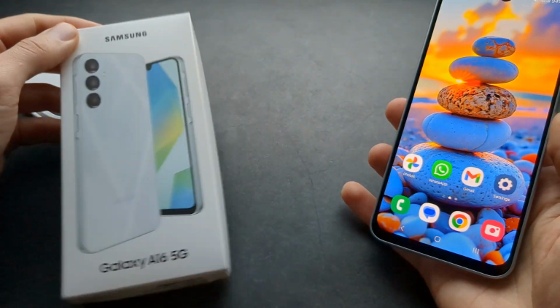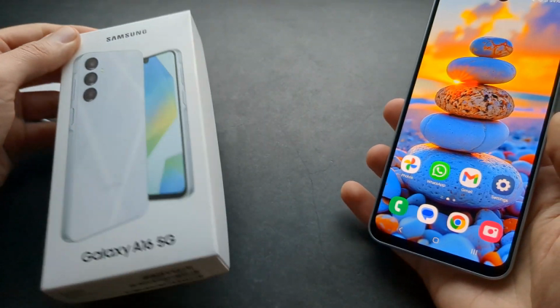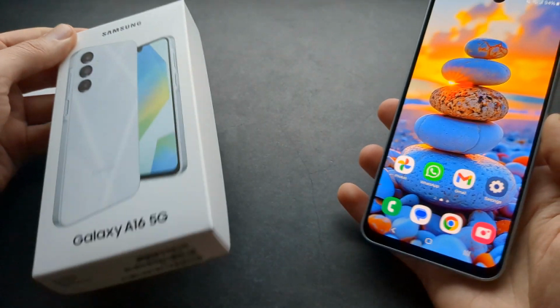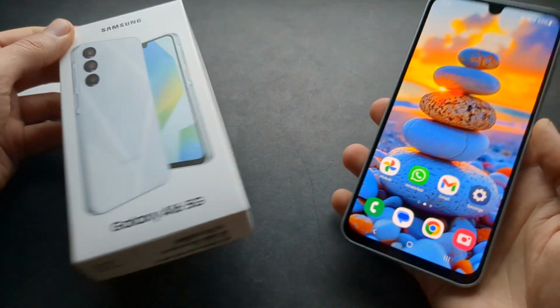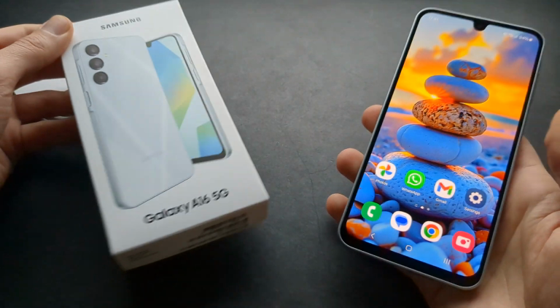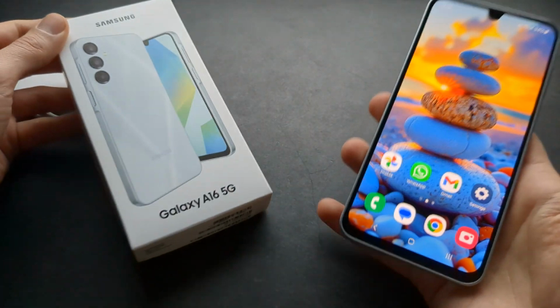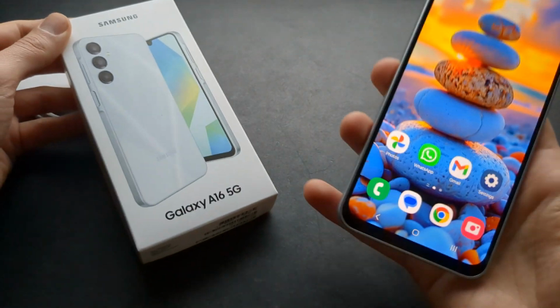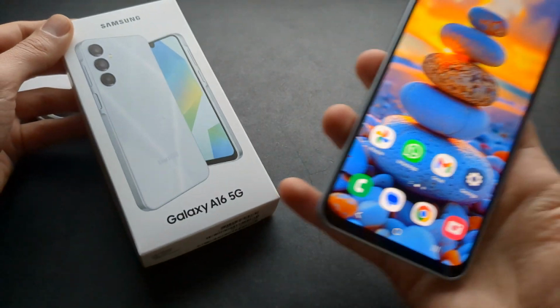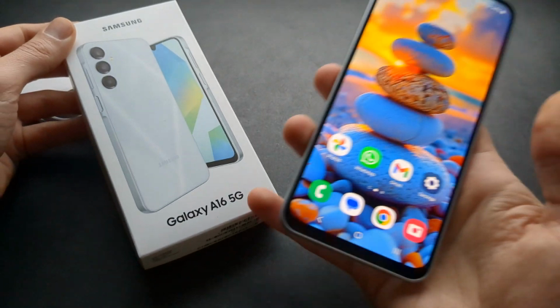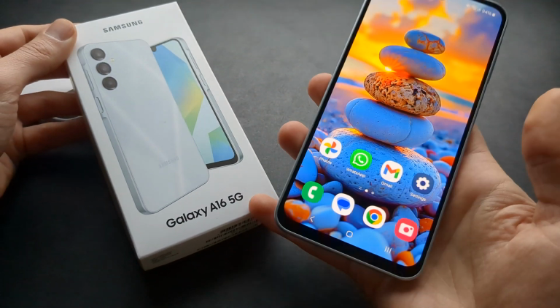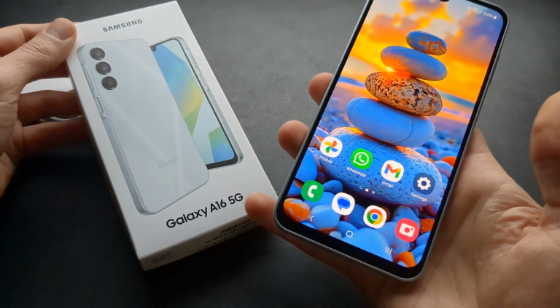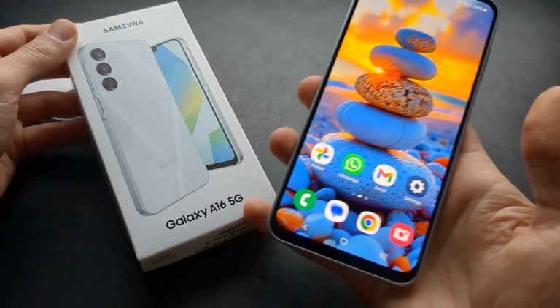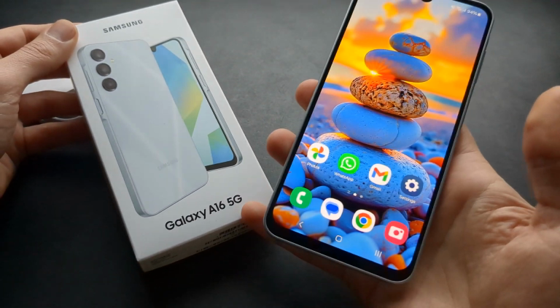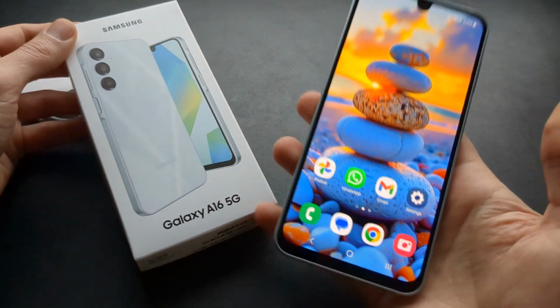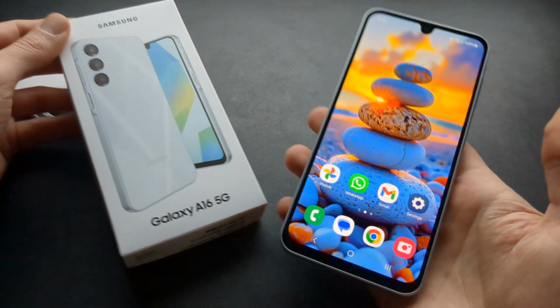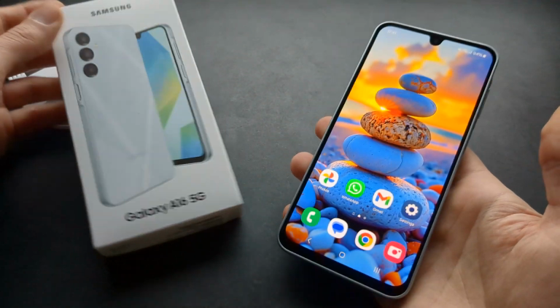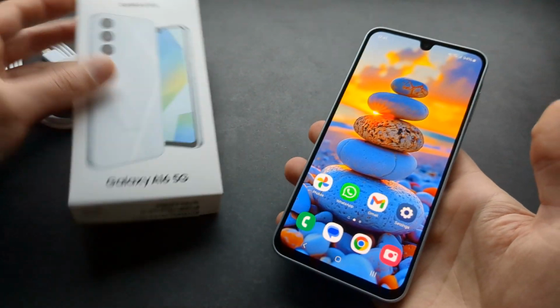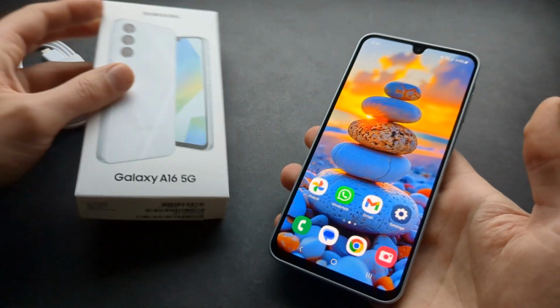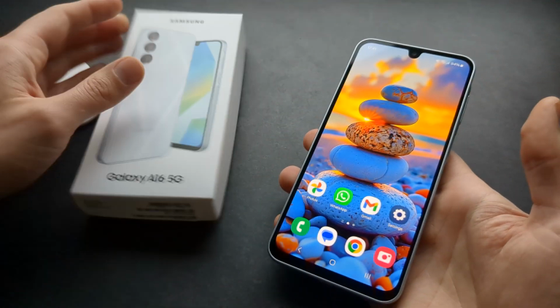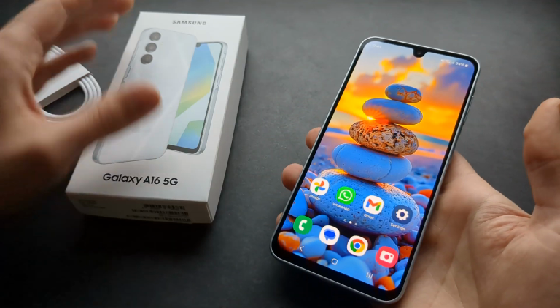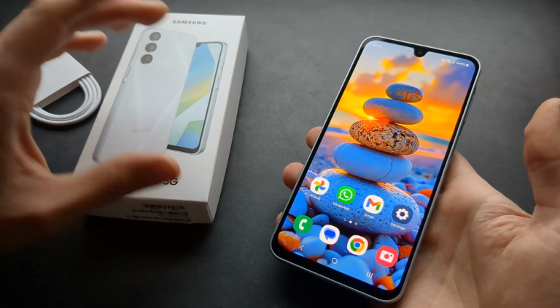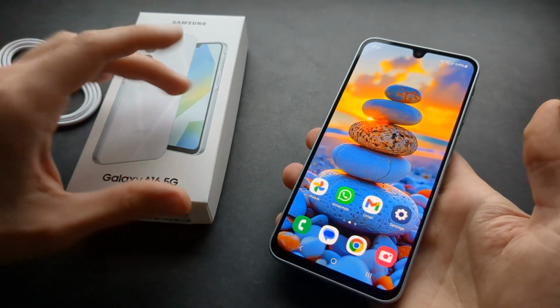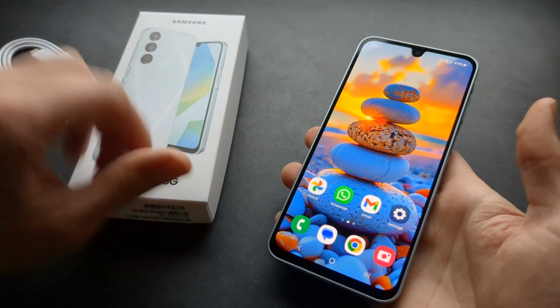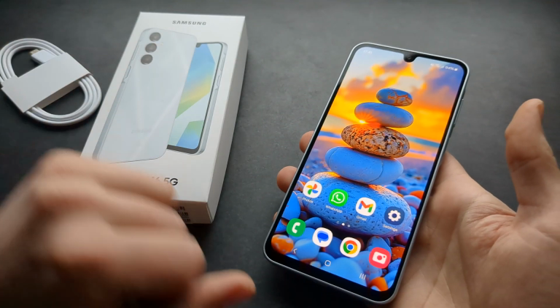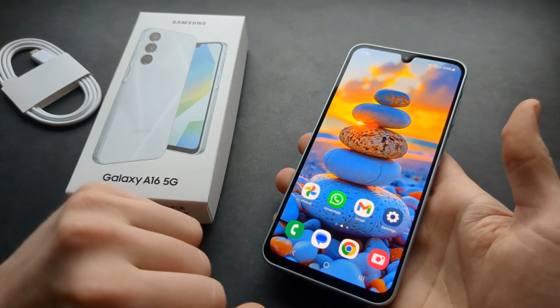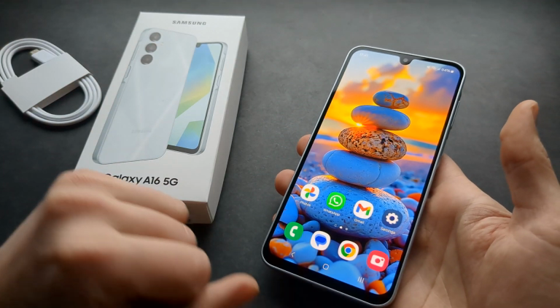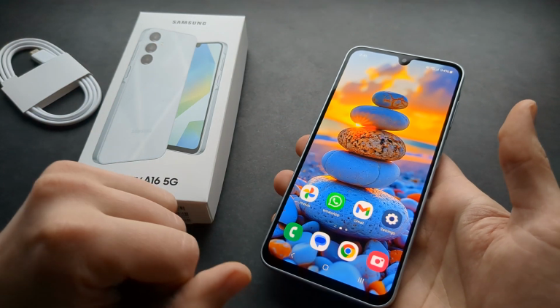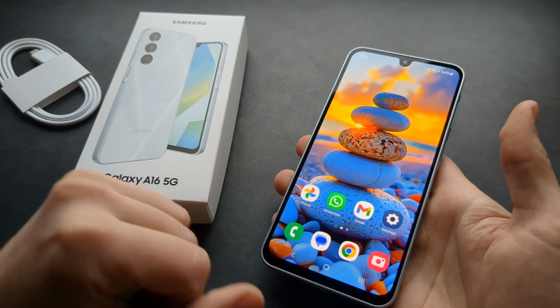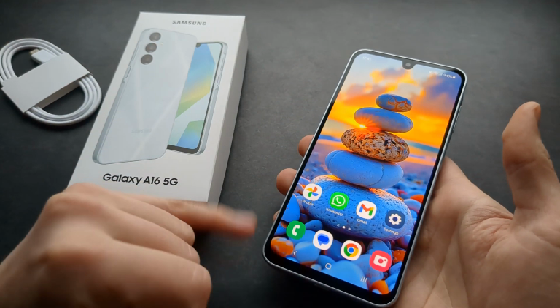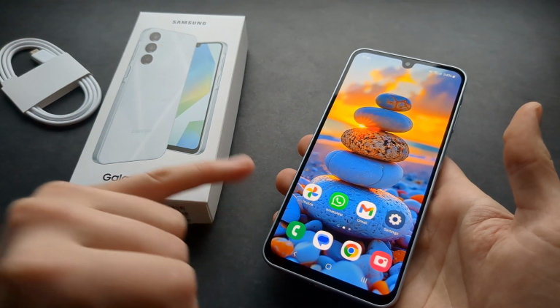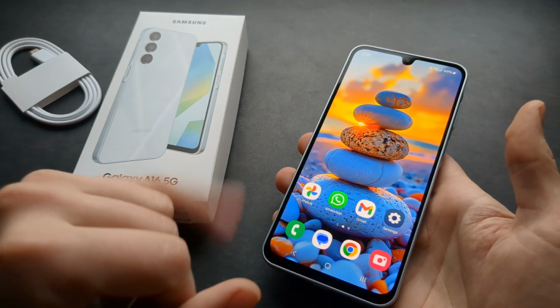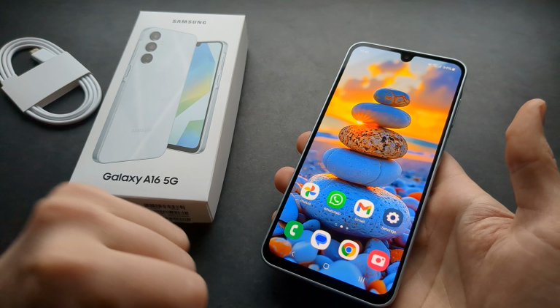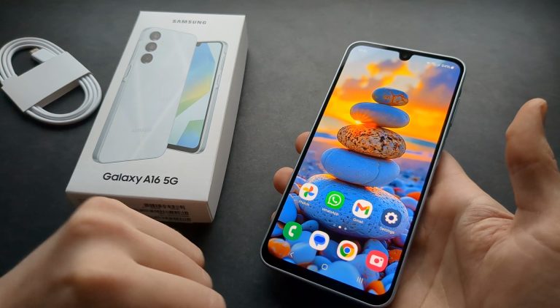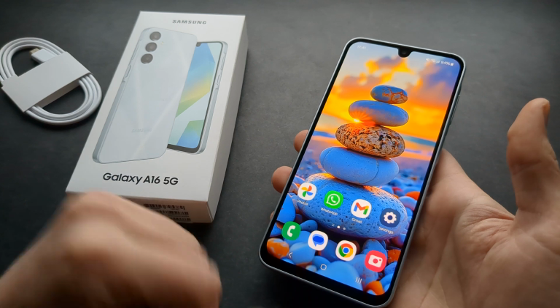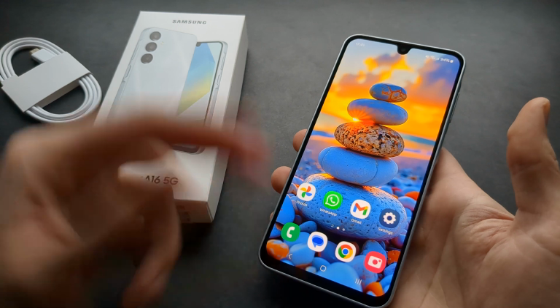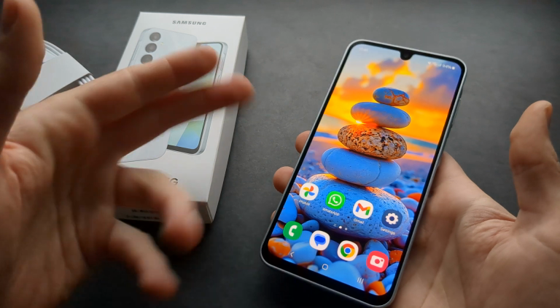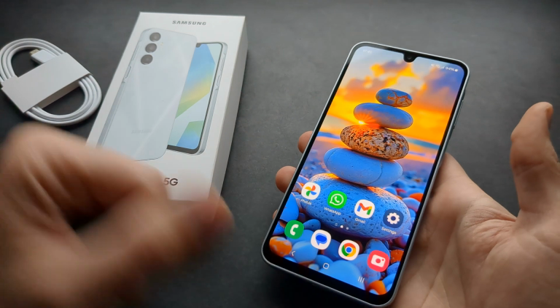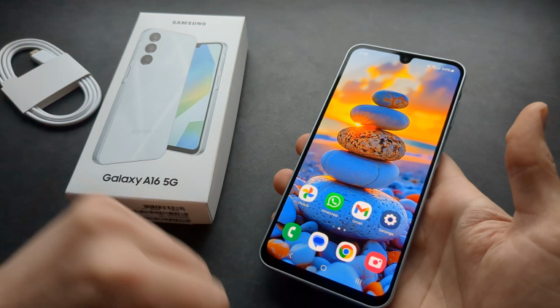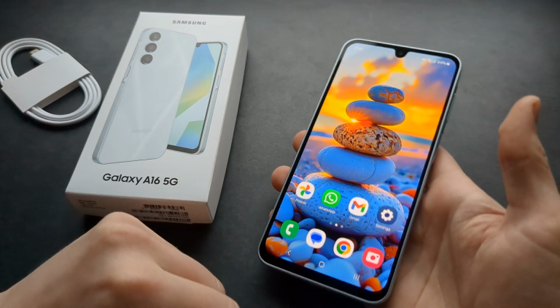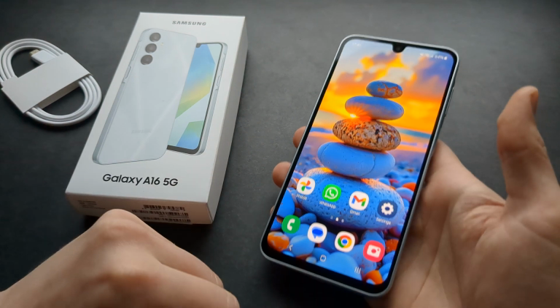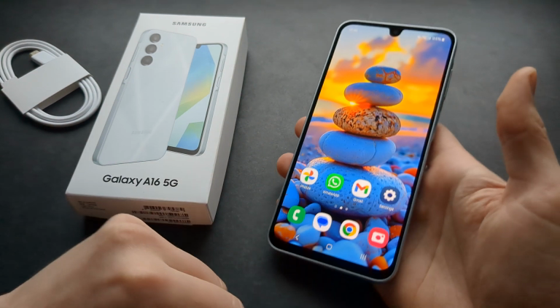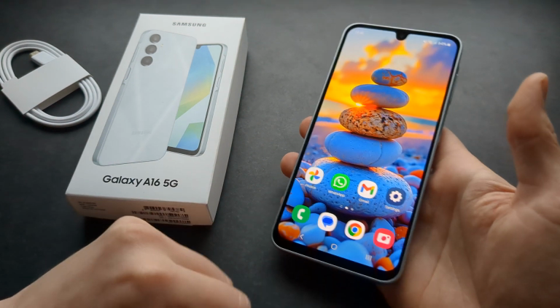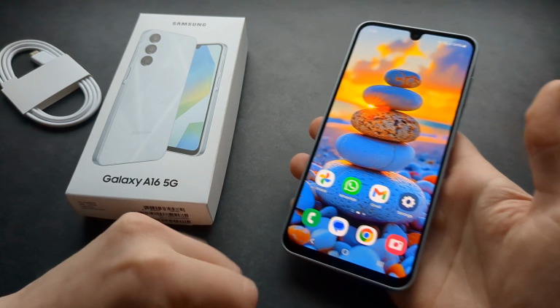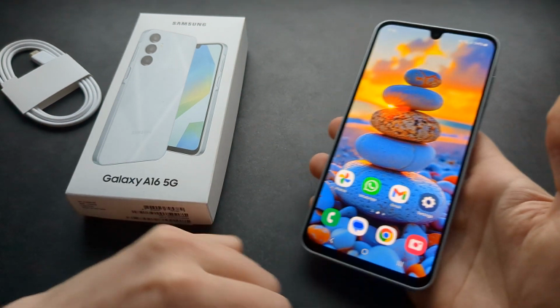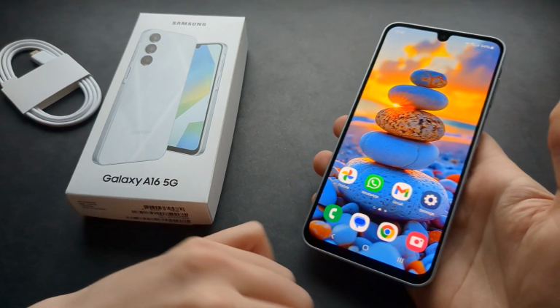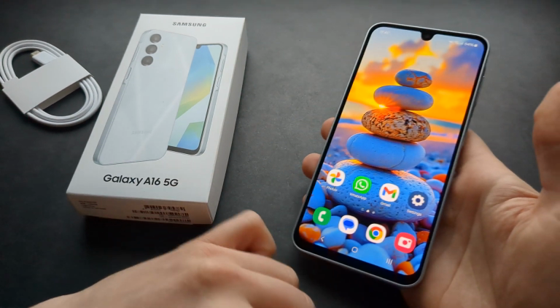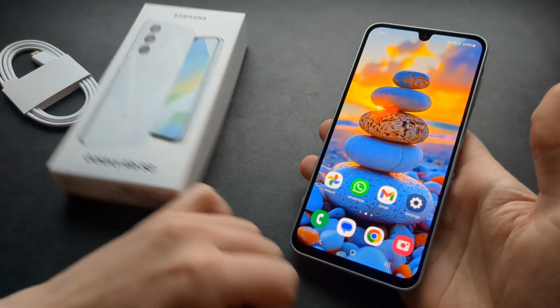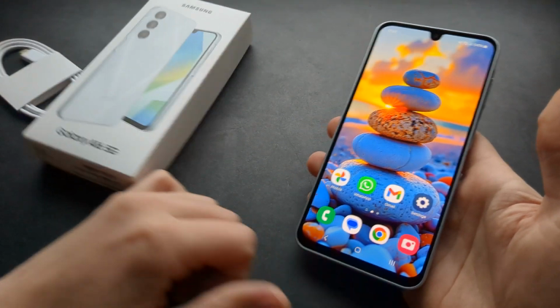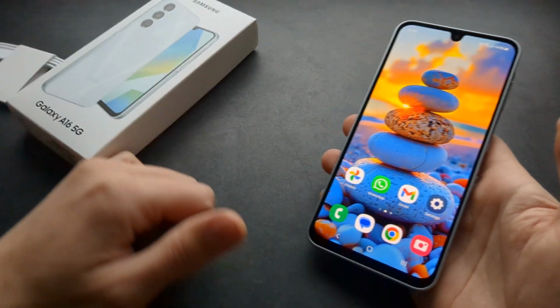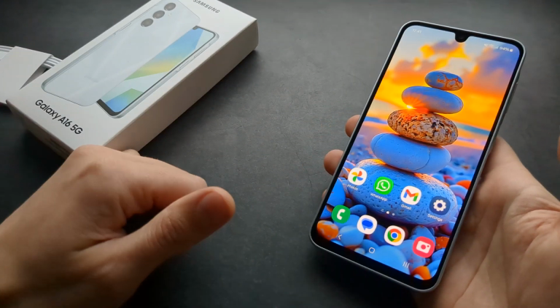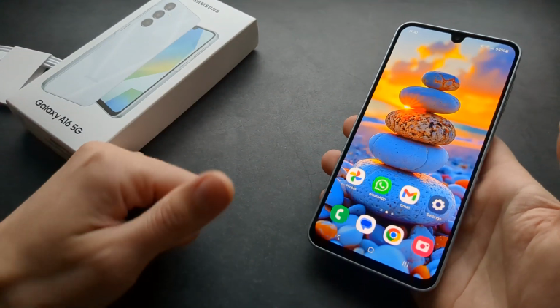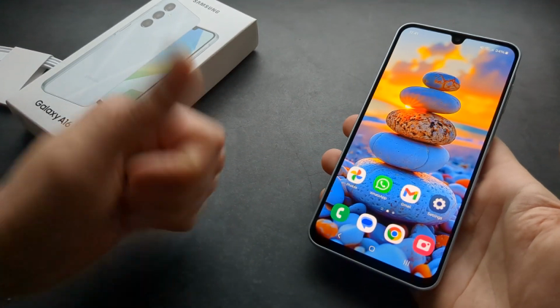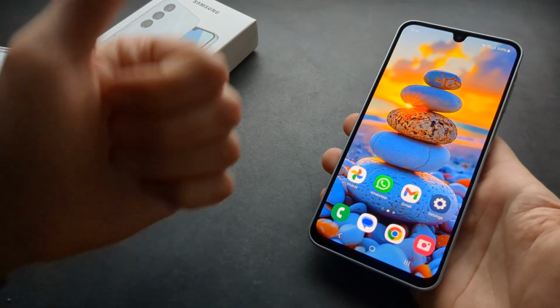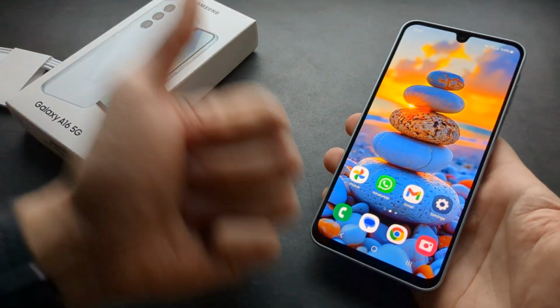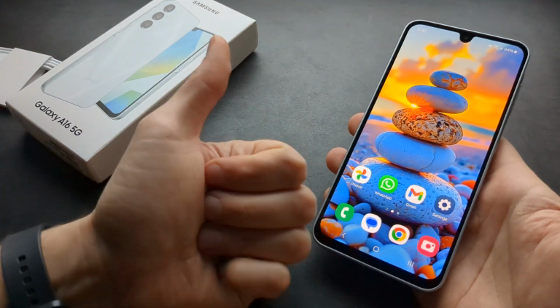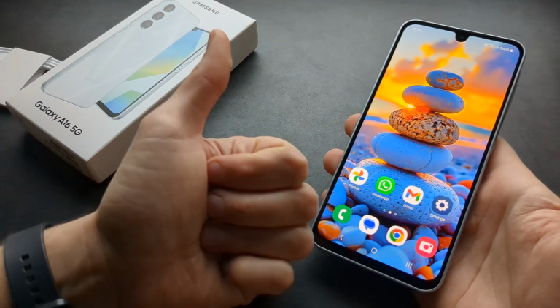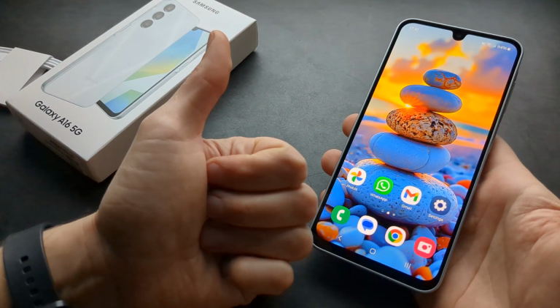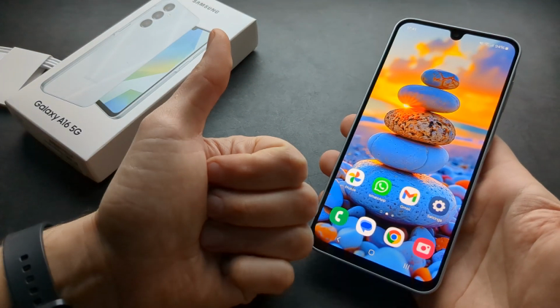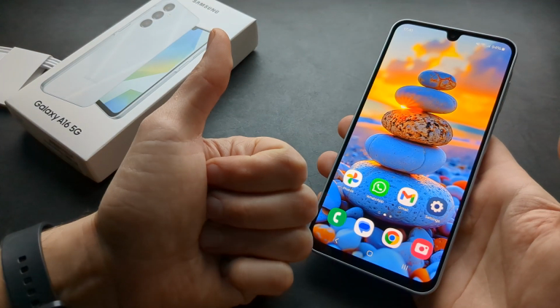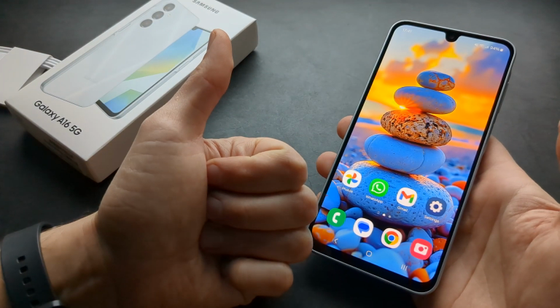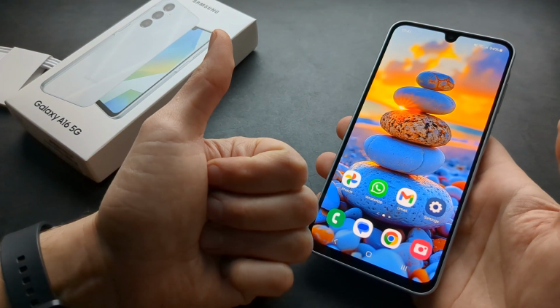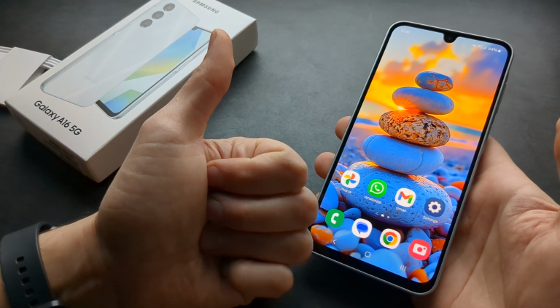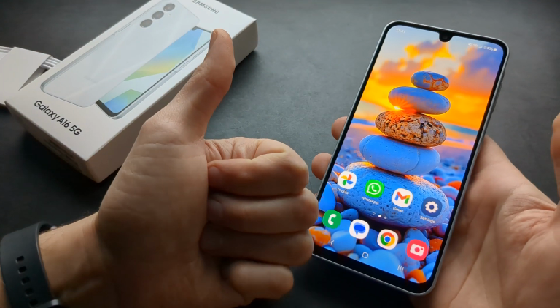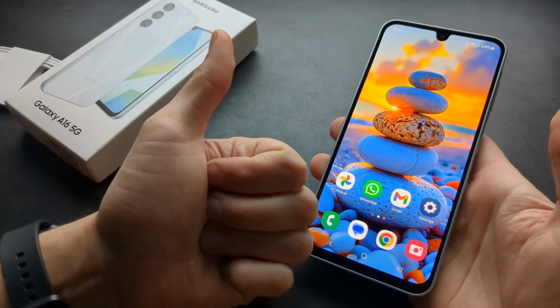That's really the only way to get wireless charging on the new Samsung Galaxy A16 5G. Also, the regular 4G variant obviously also does not get wireless charging. Anyway, sorry for the bad news — good luck!